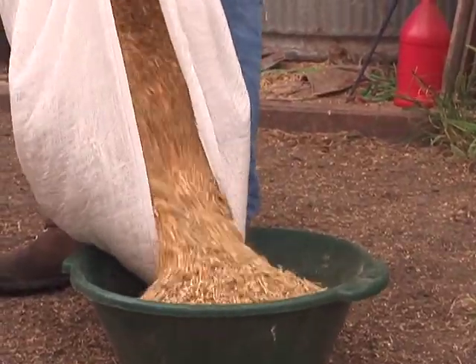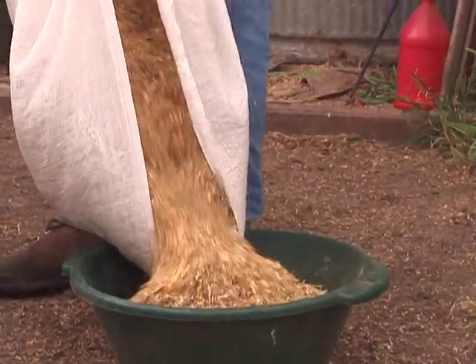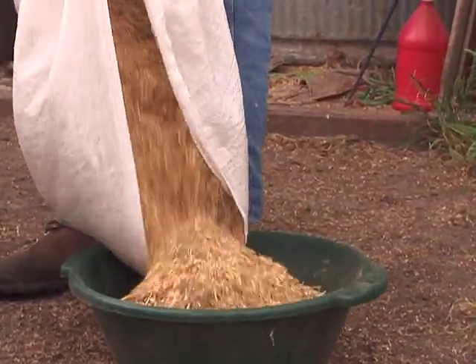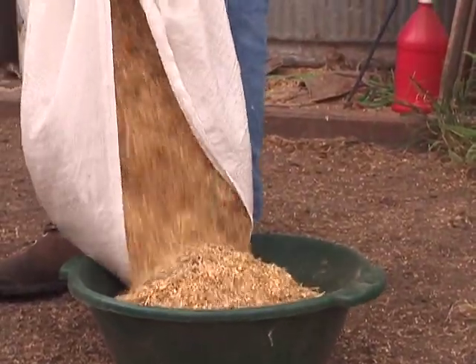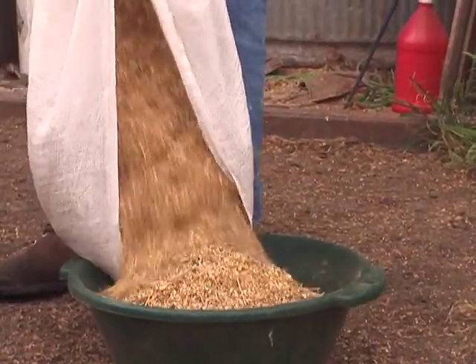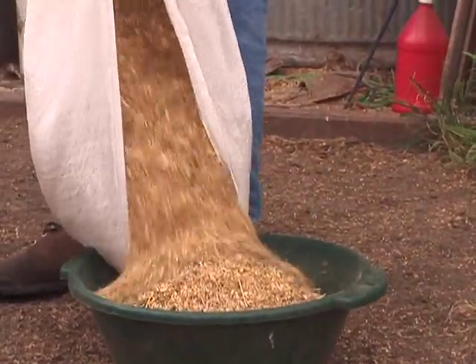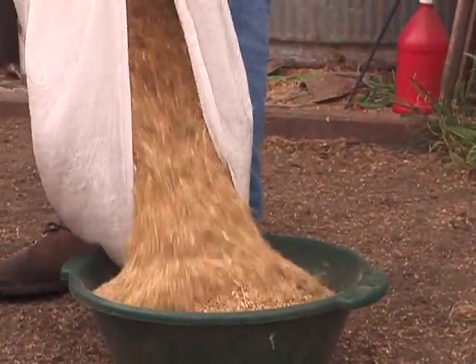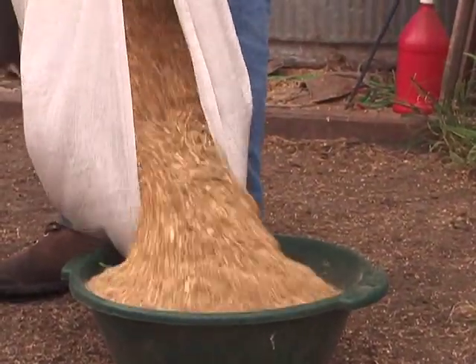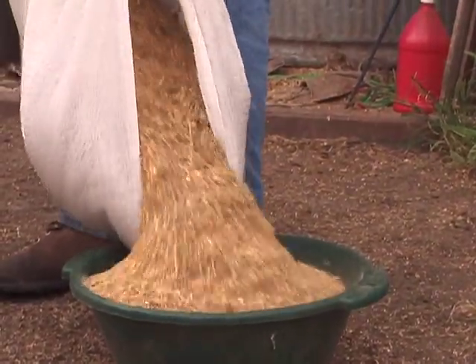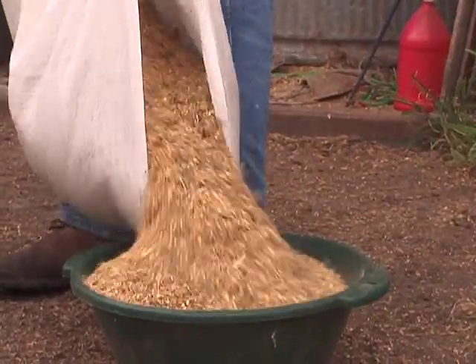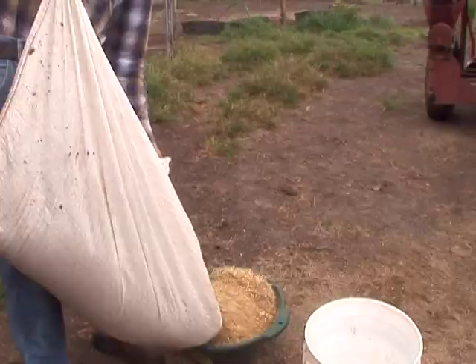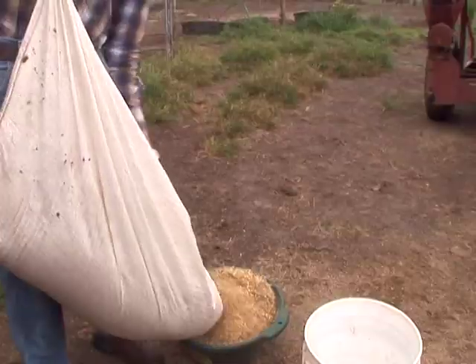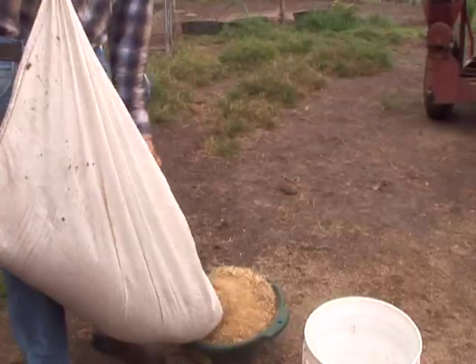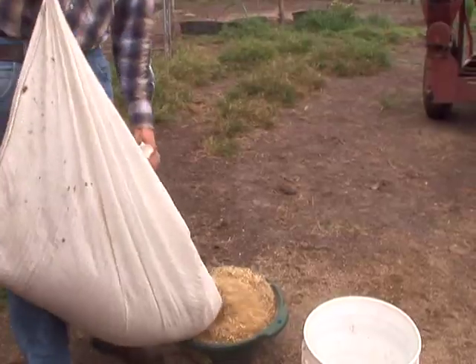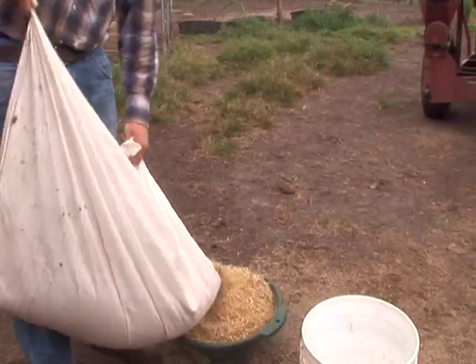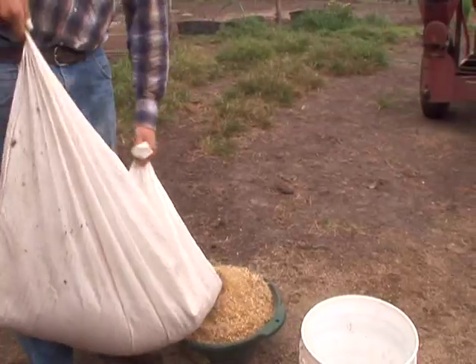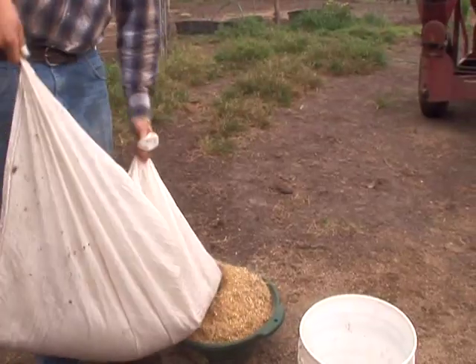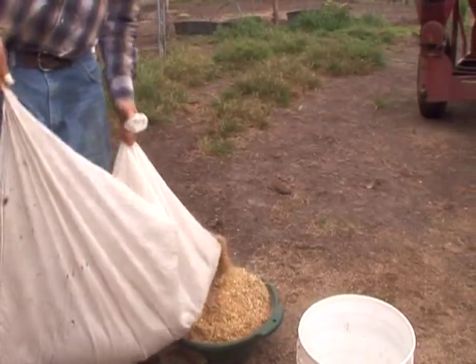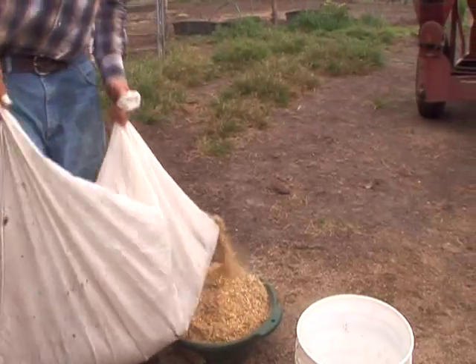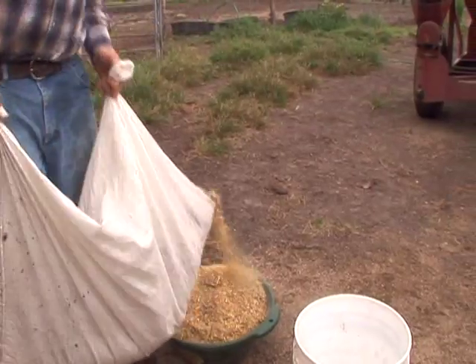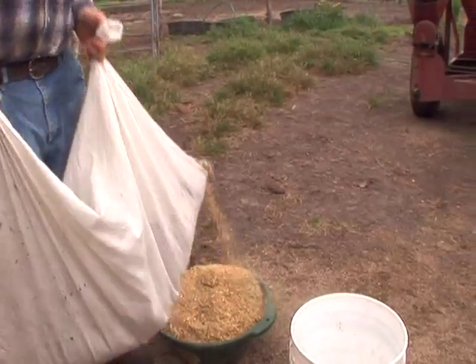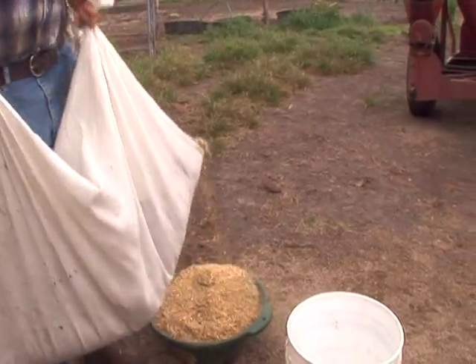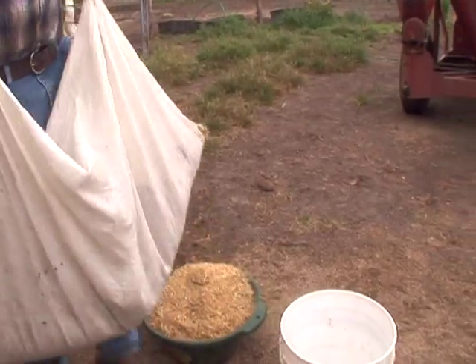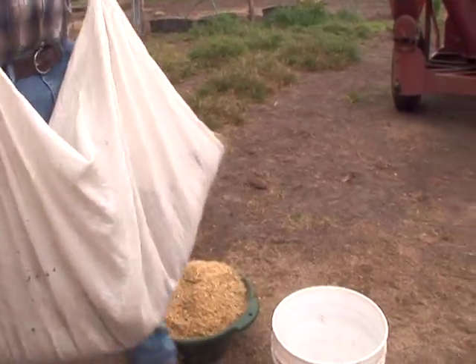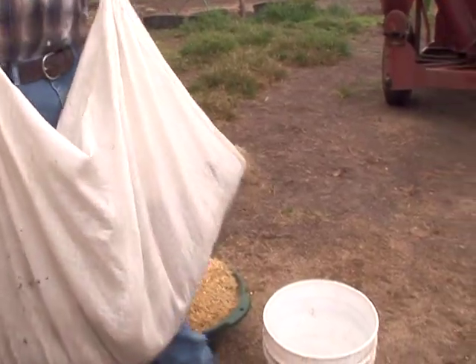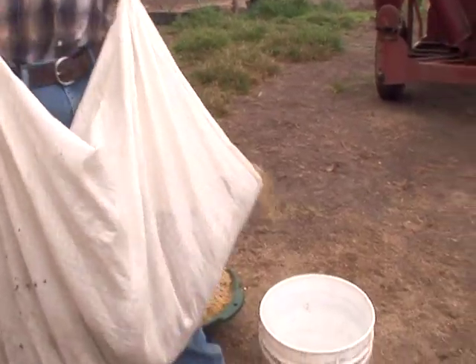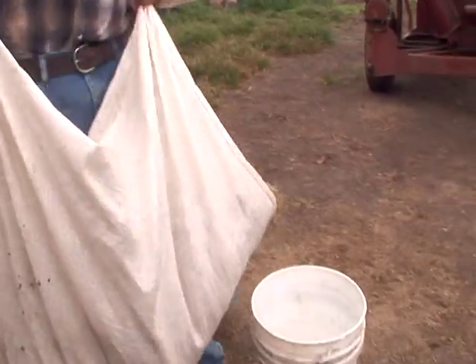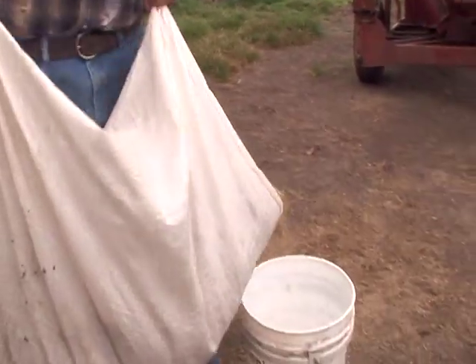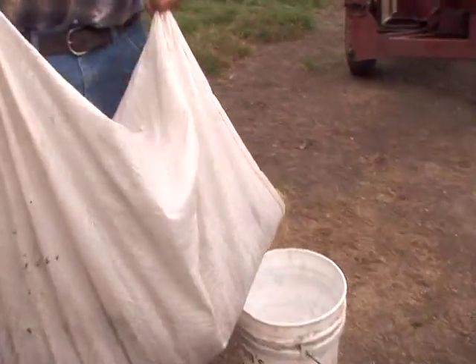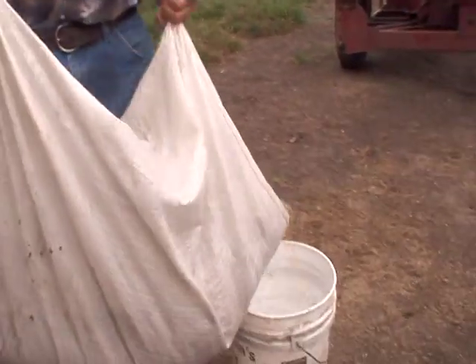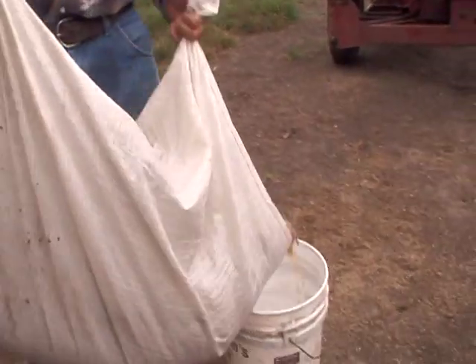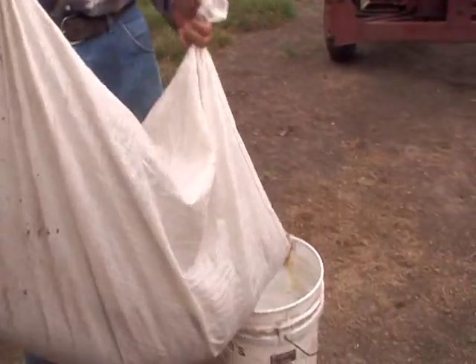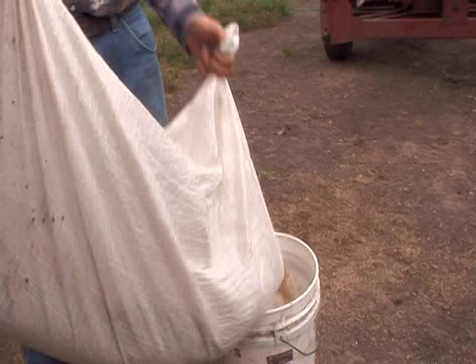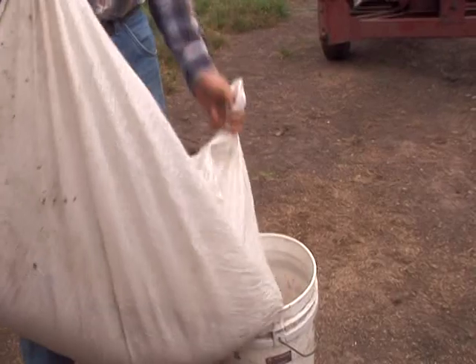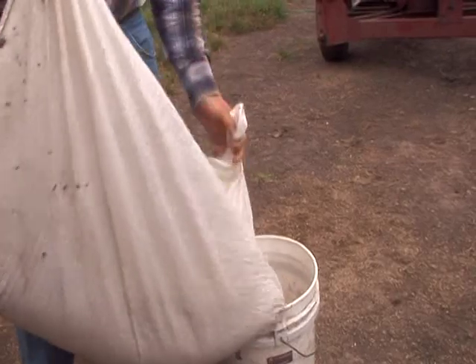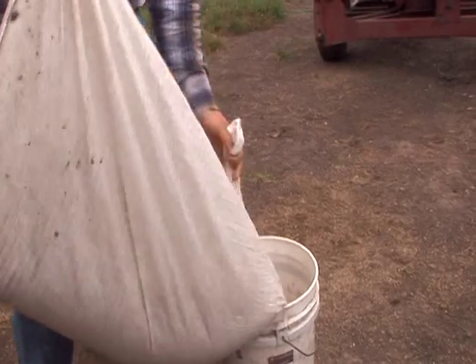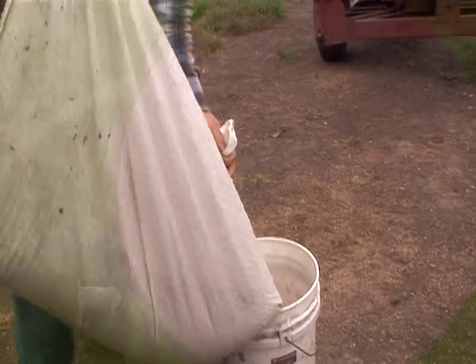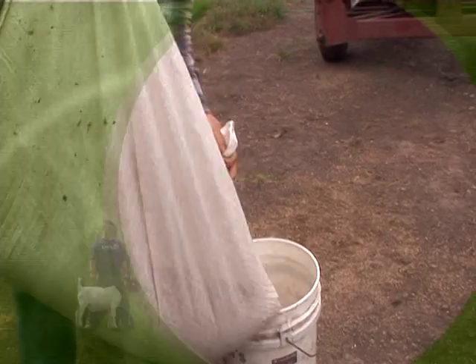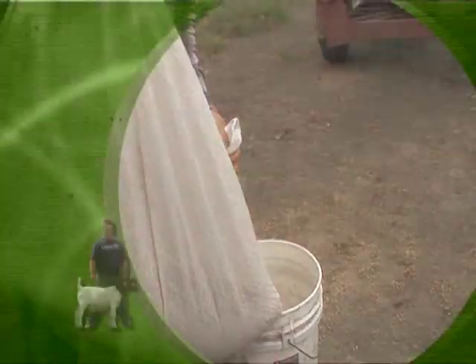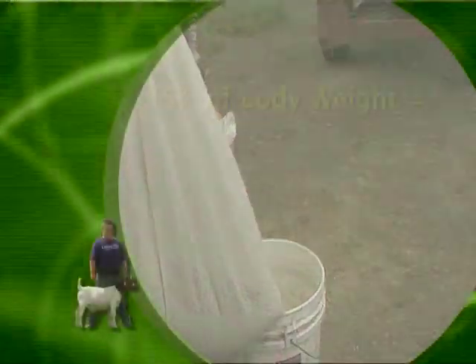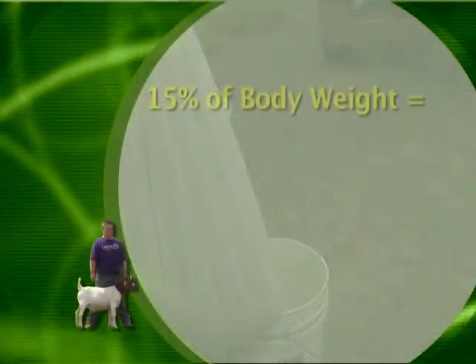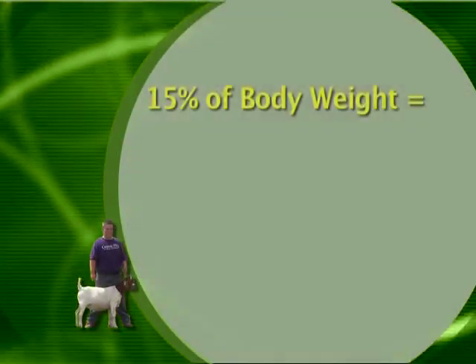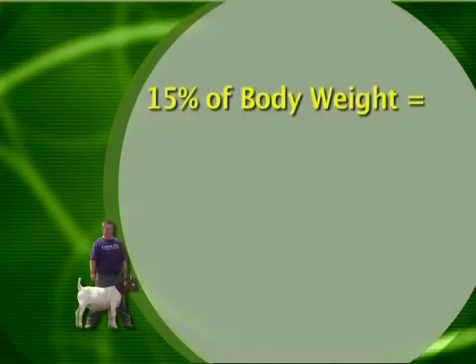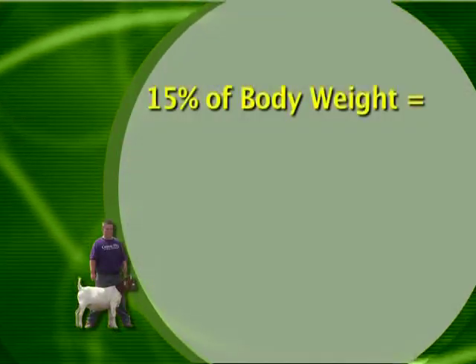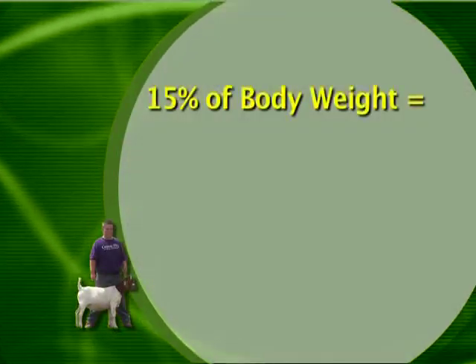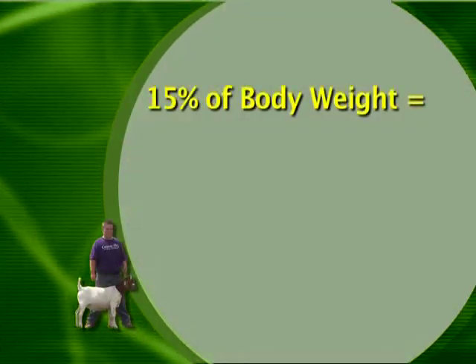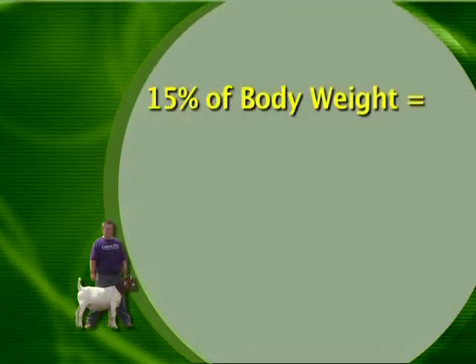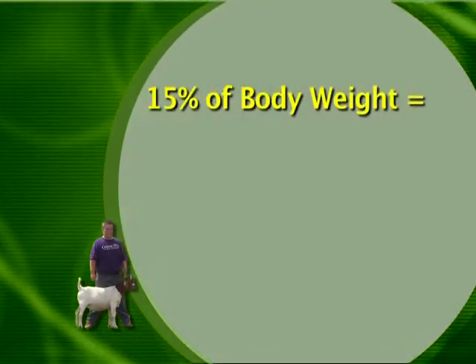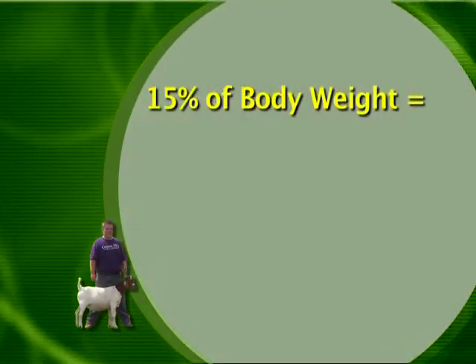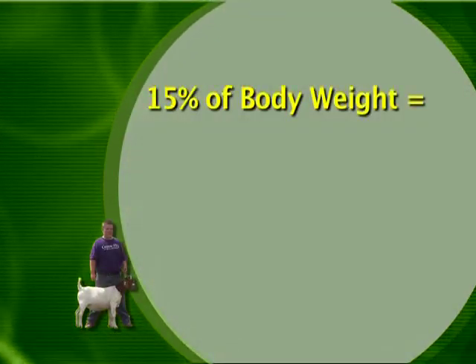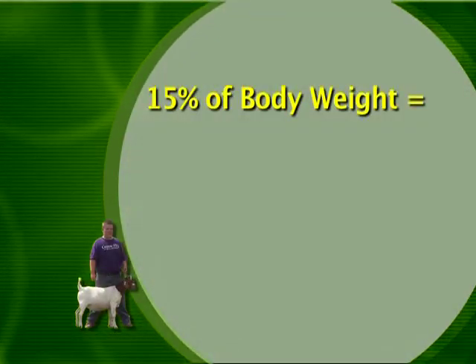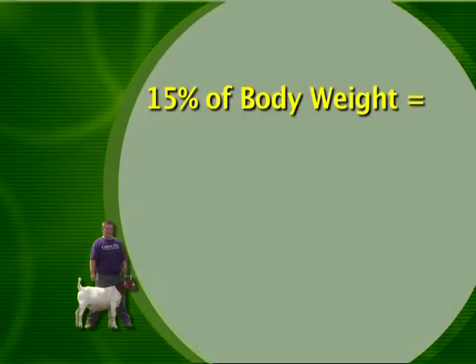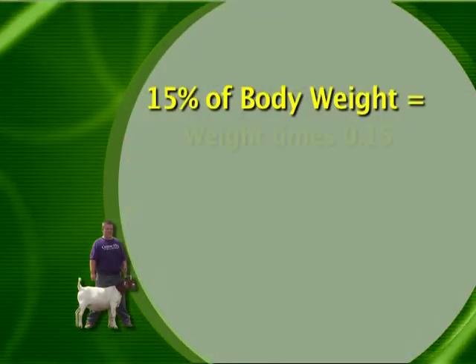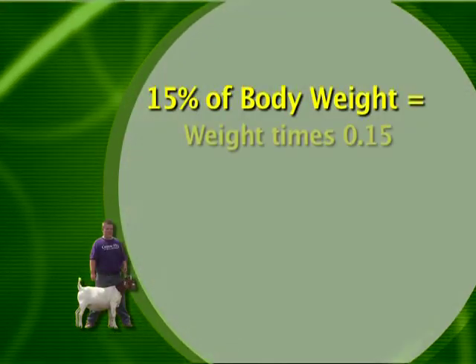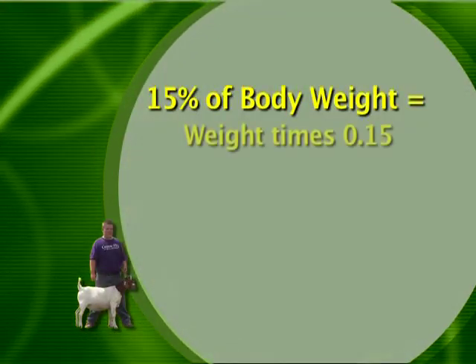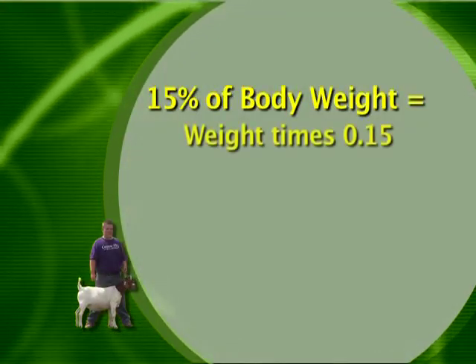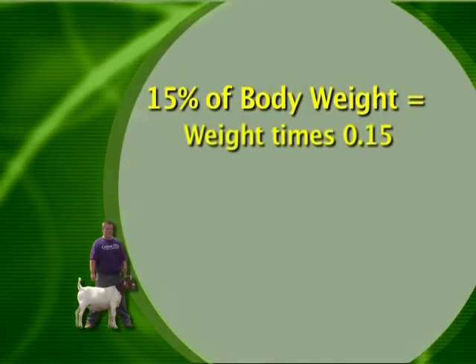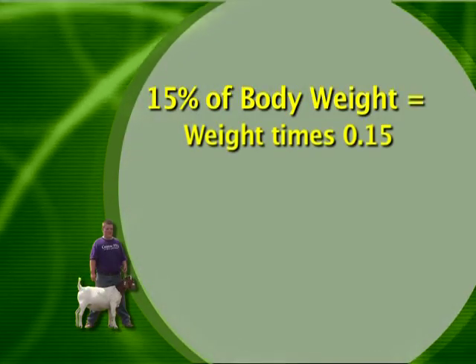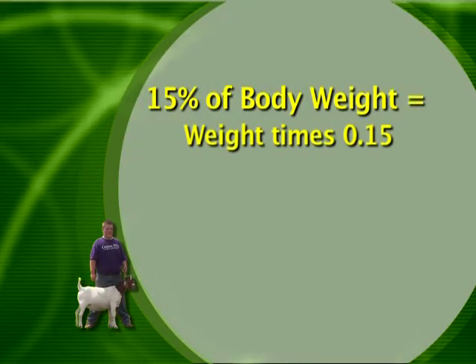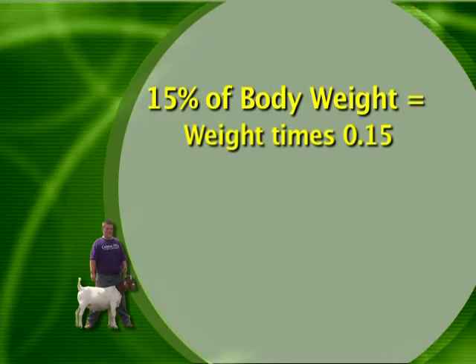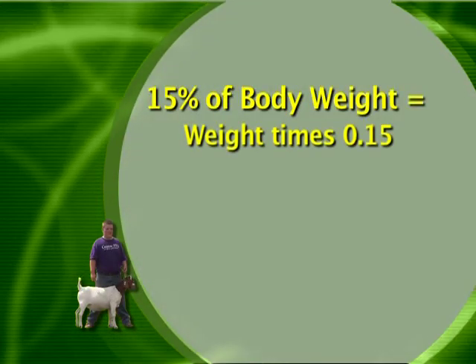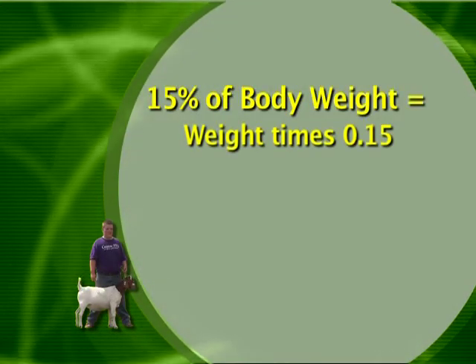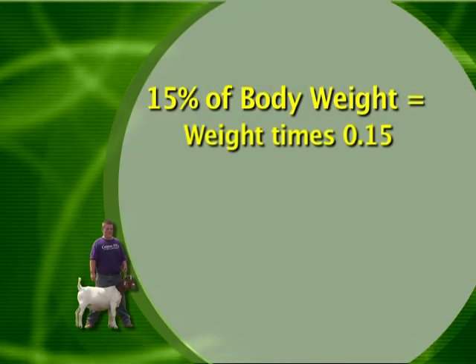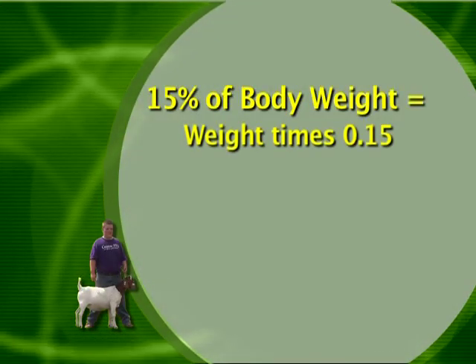How much is 15% of your body weight? You can use this simple formula: take your weight times 0.15.